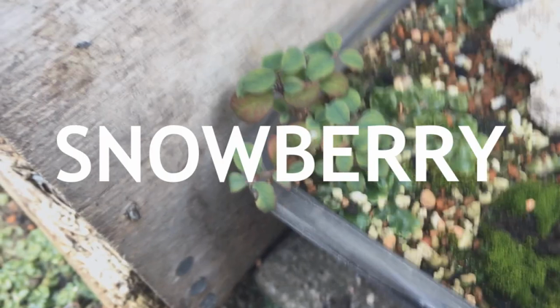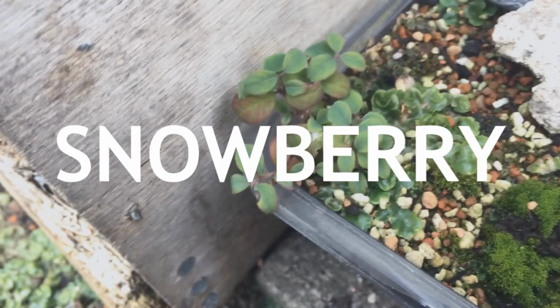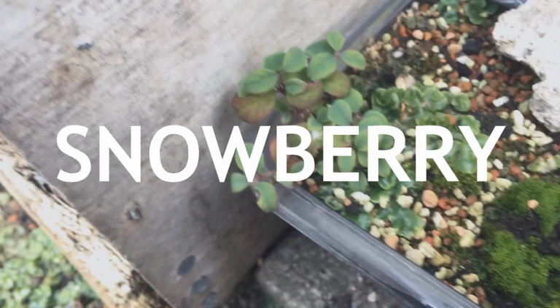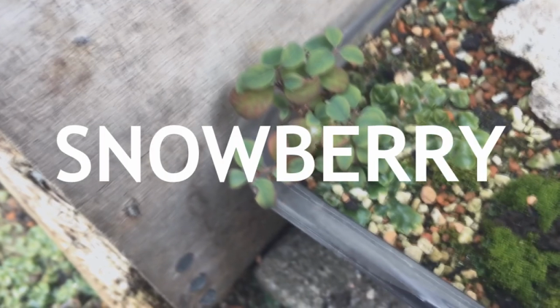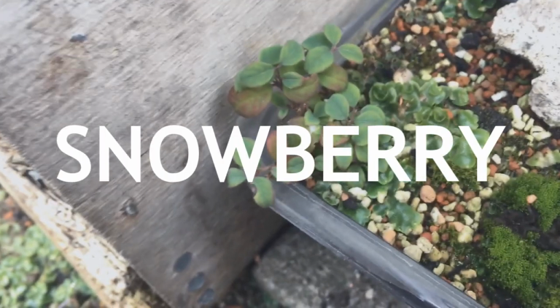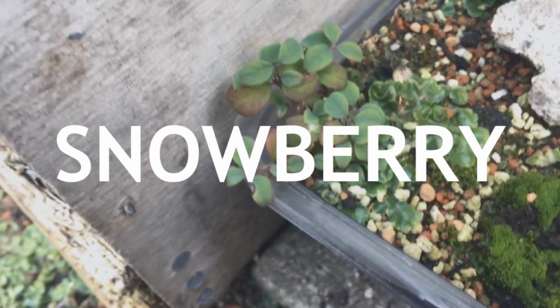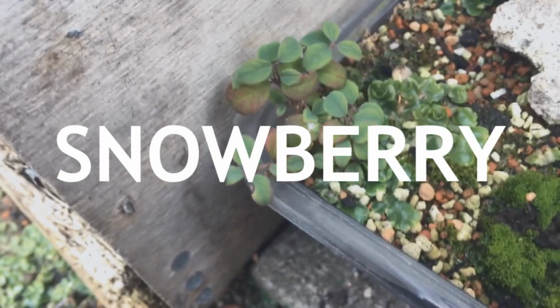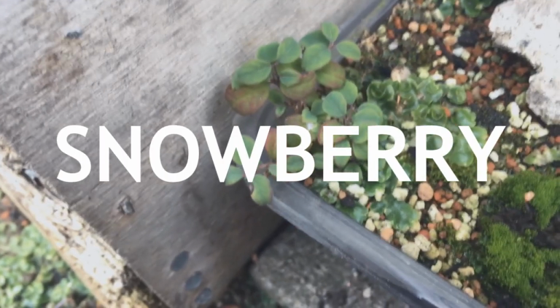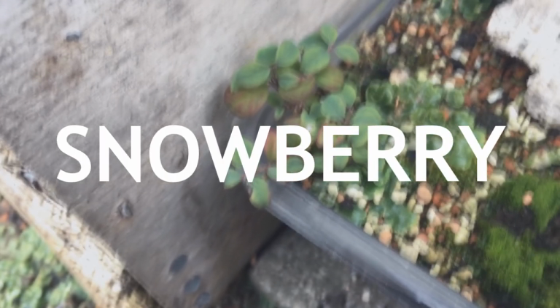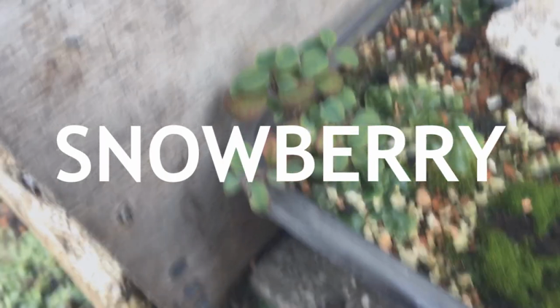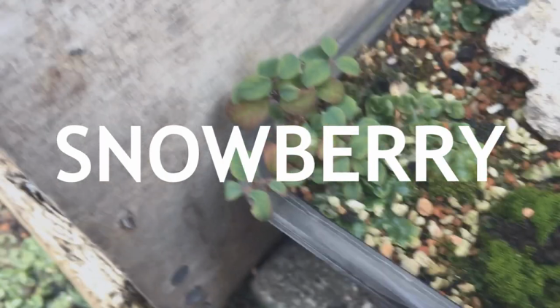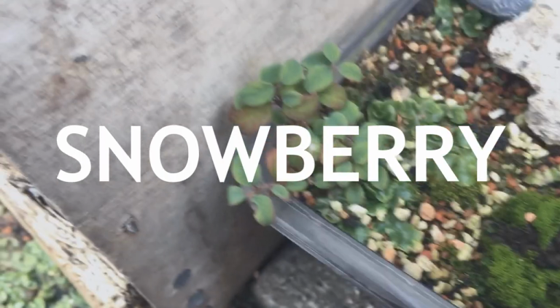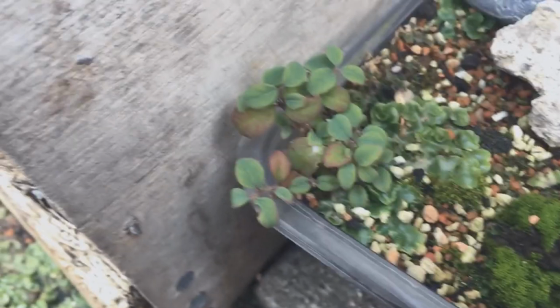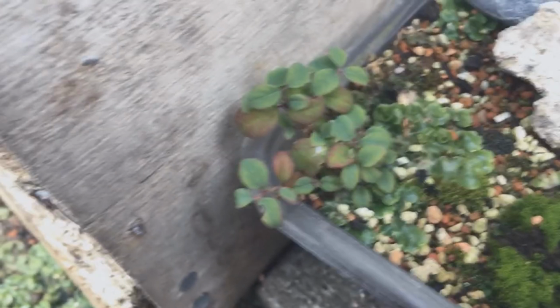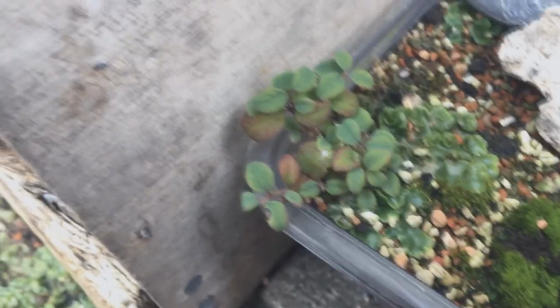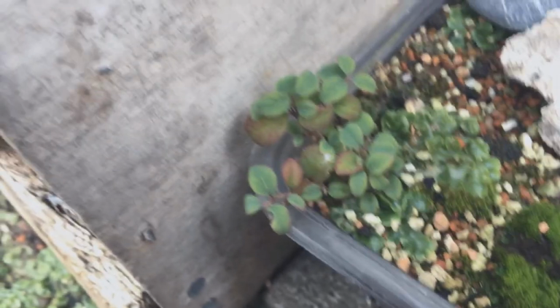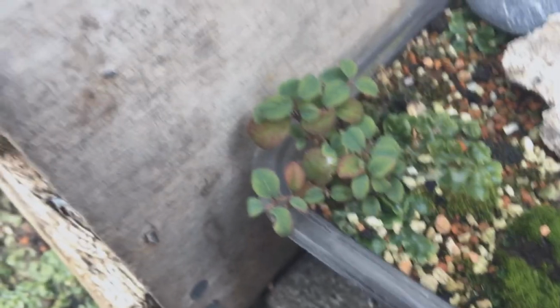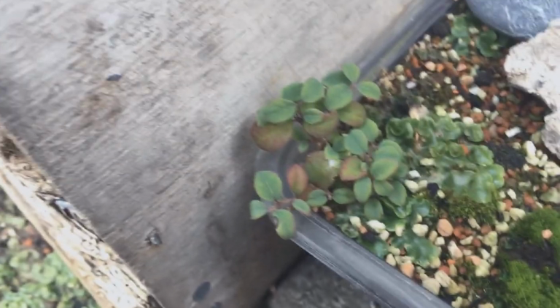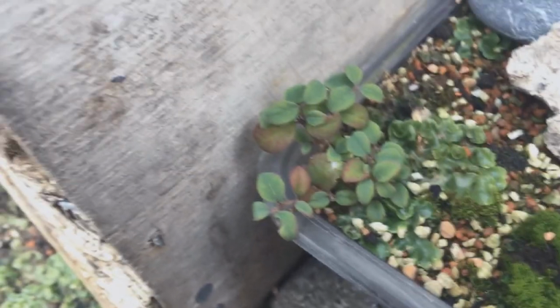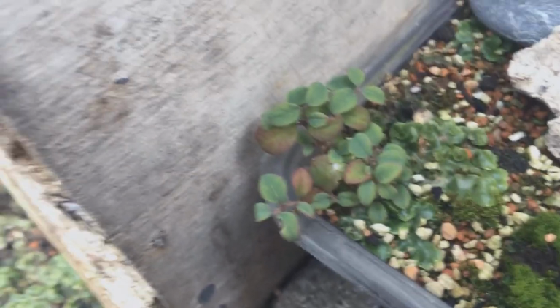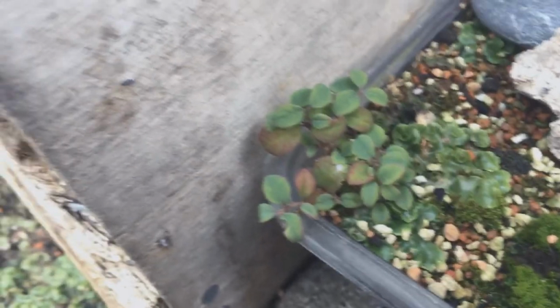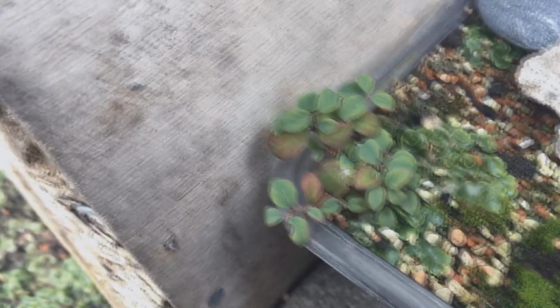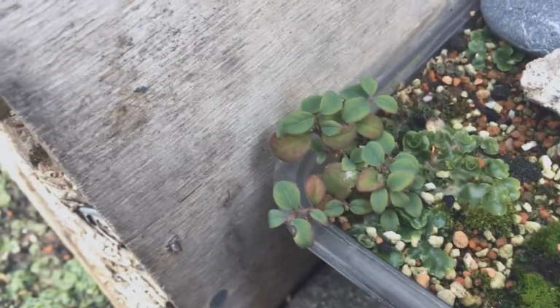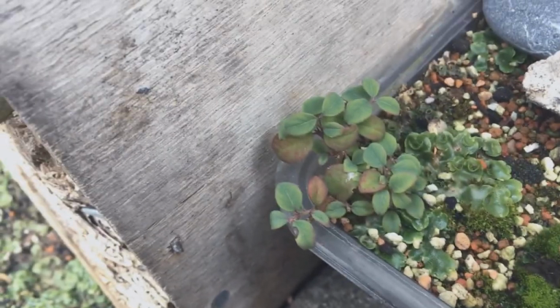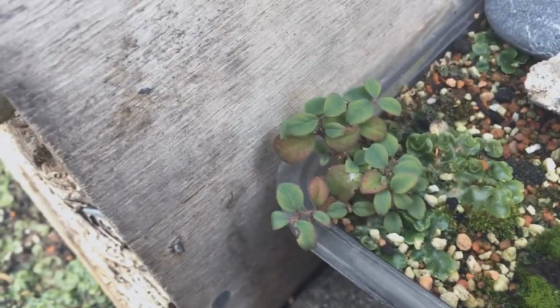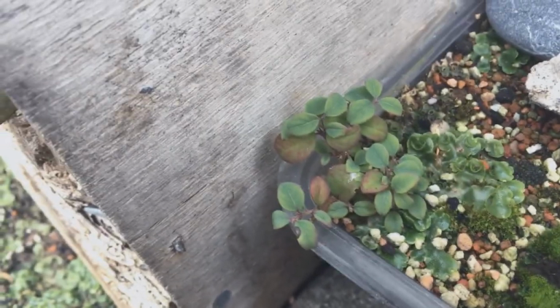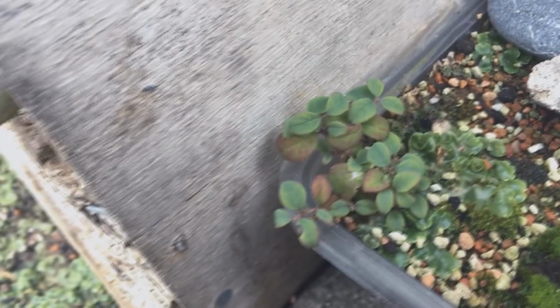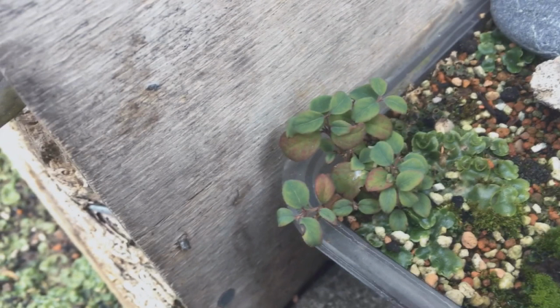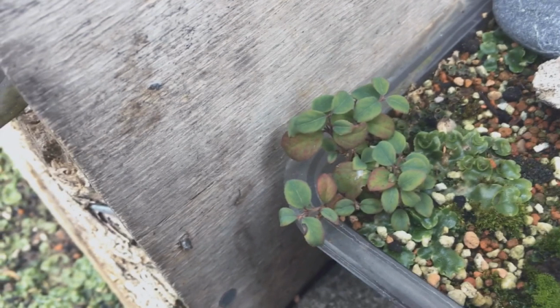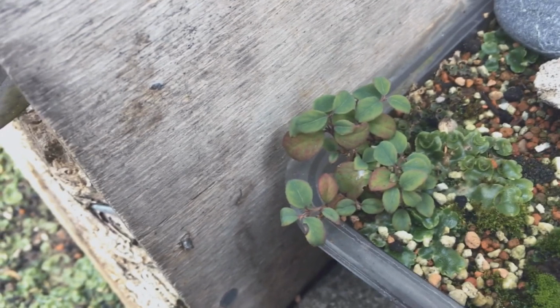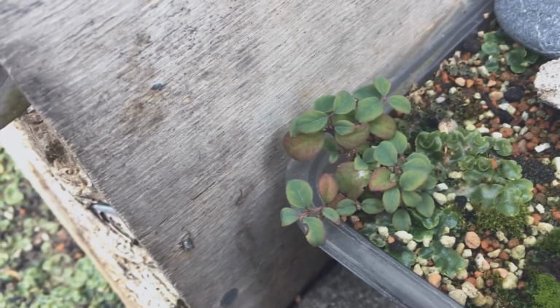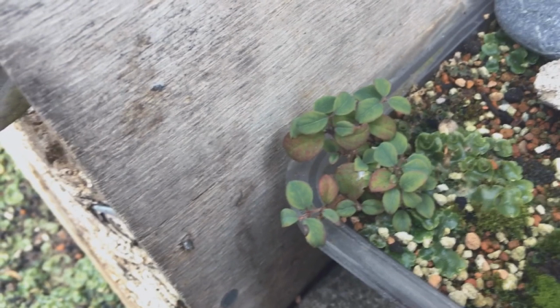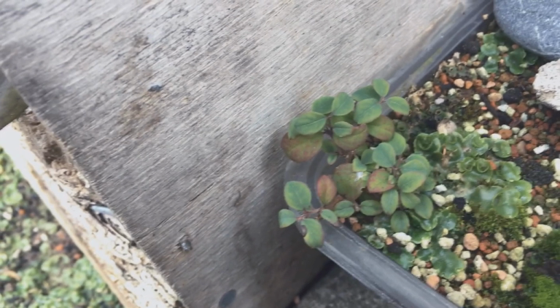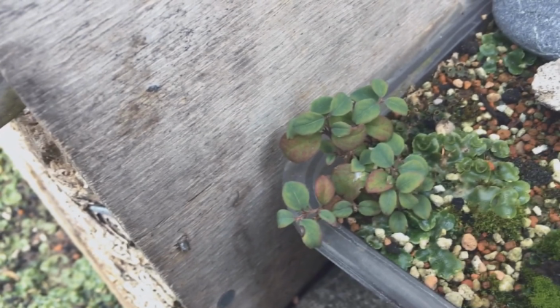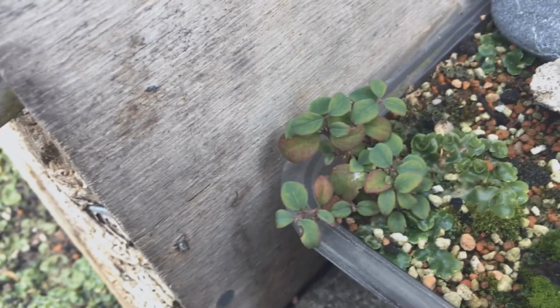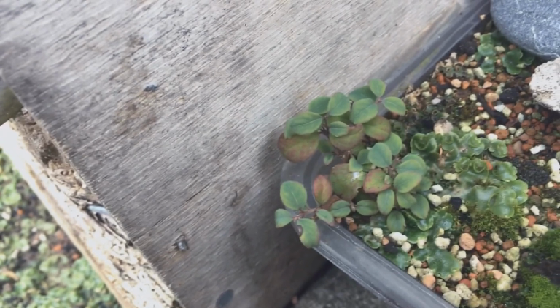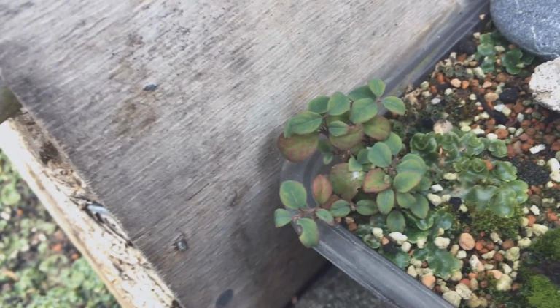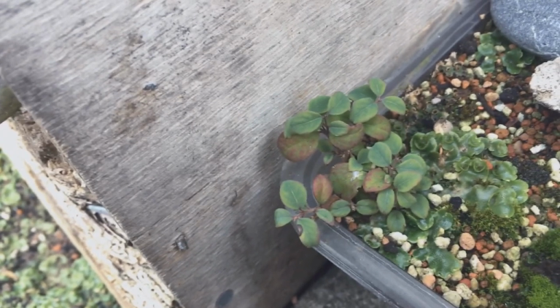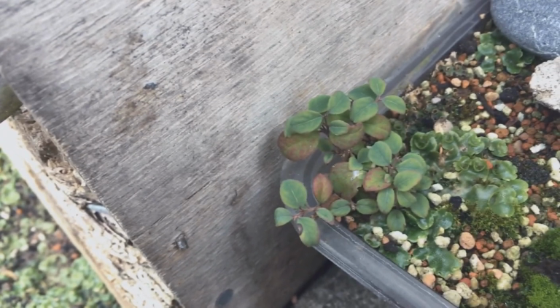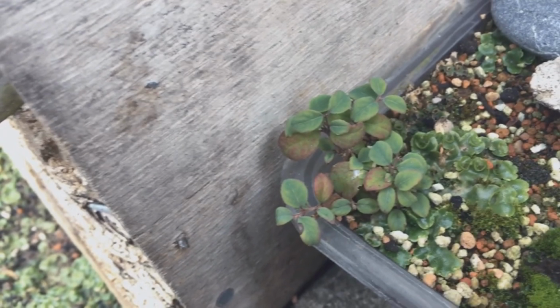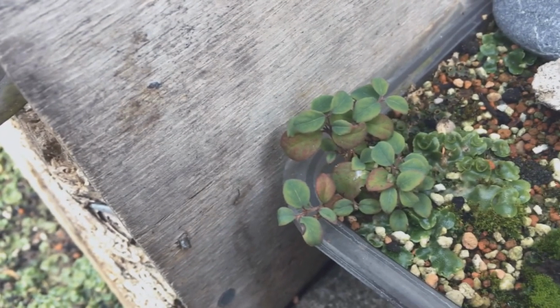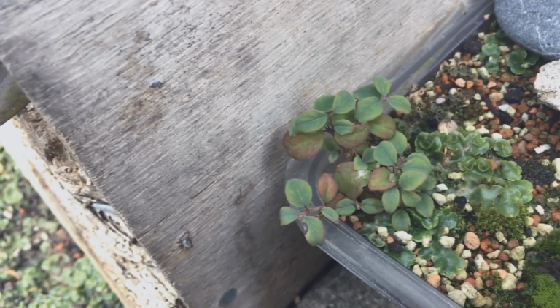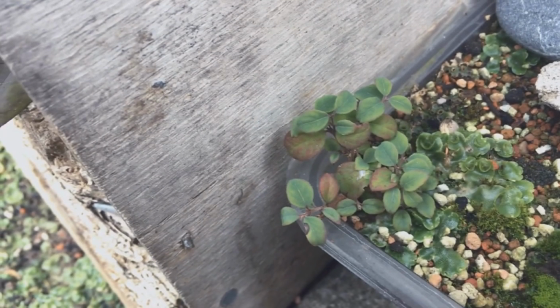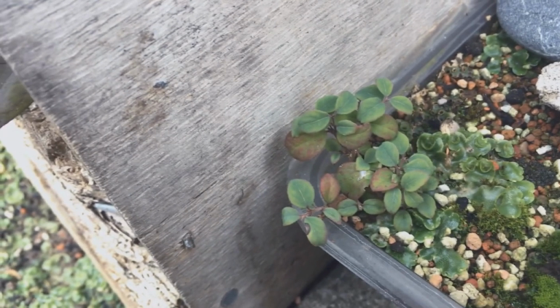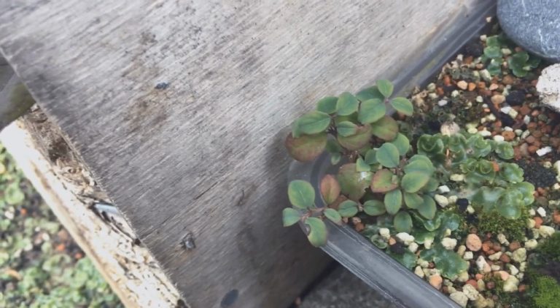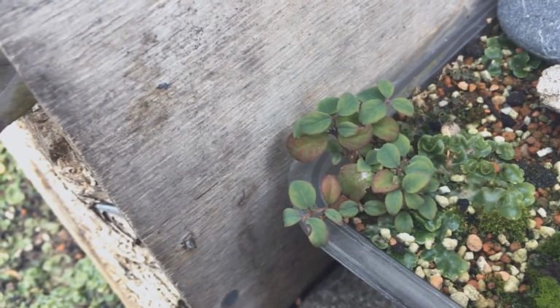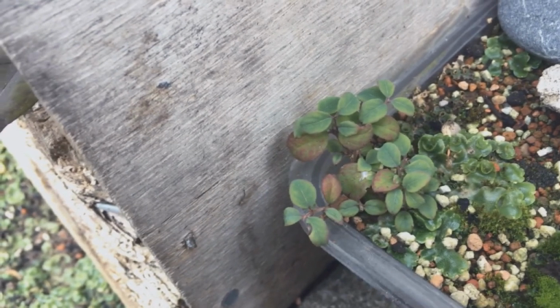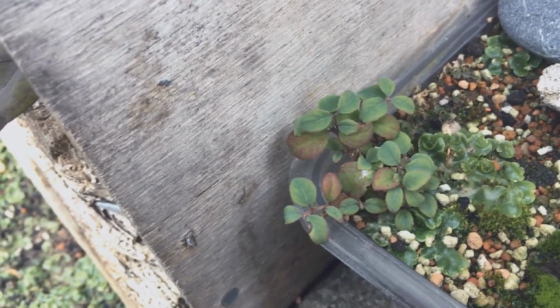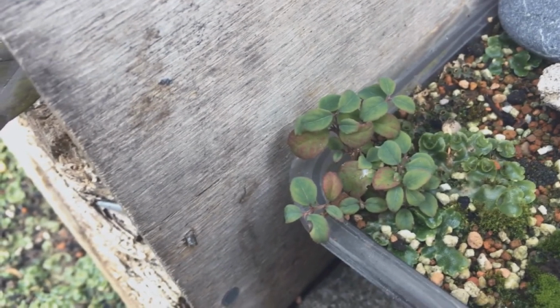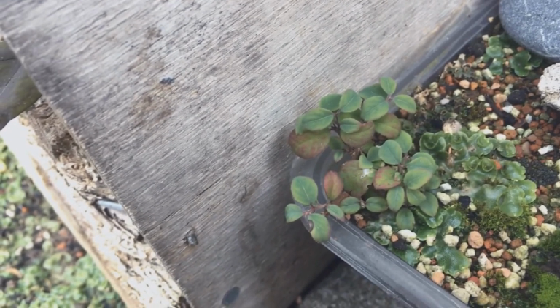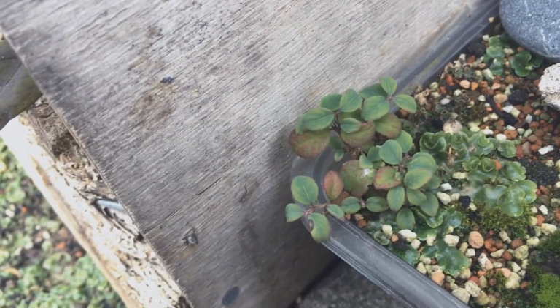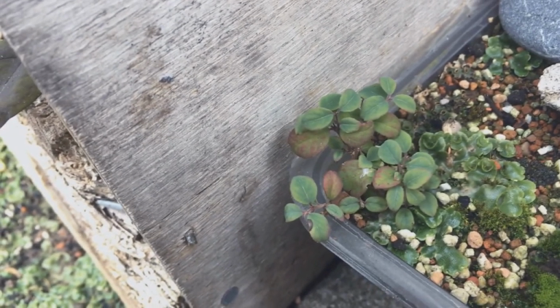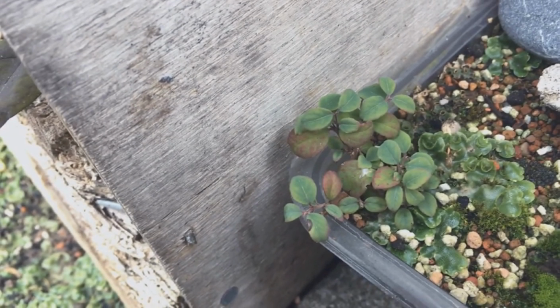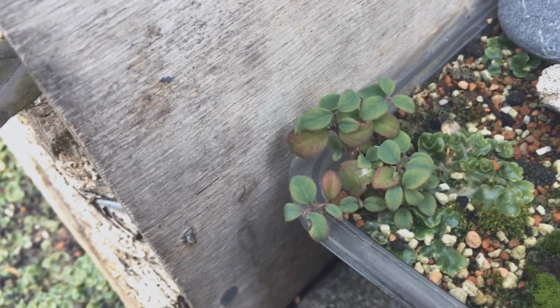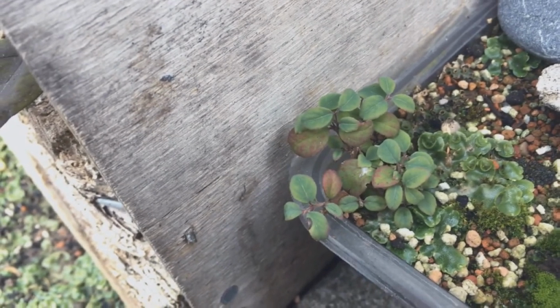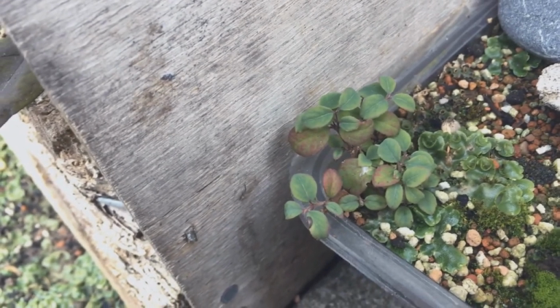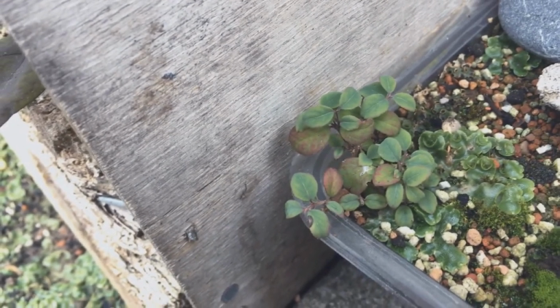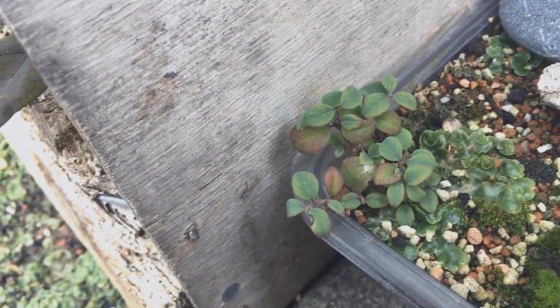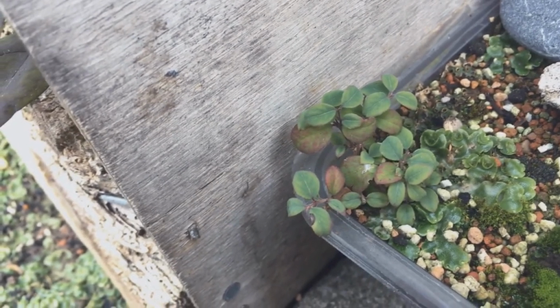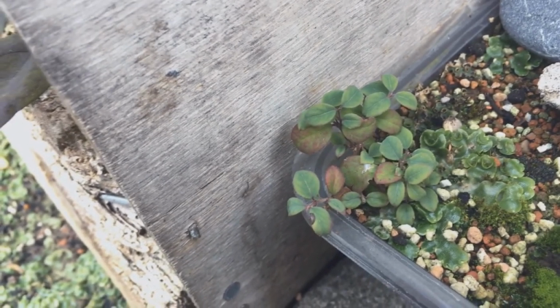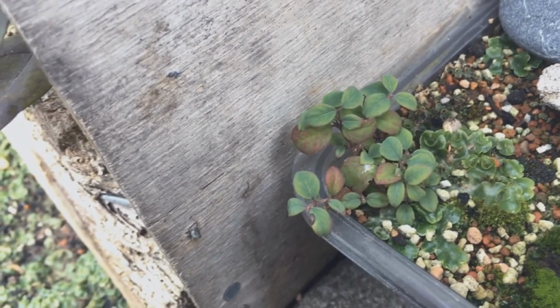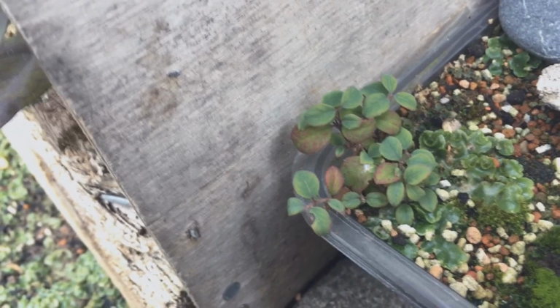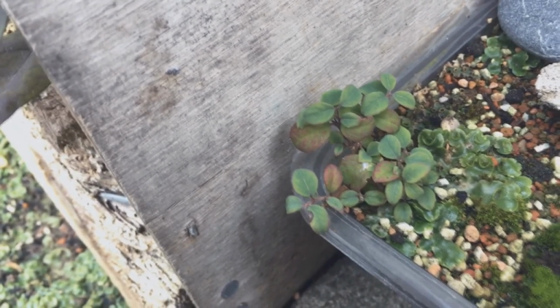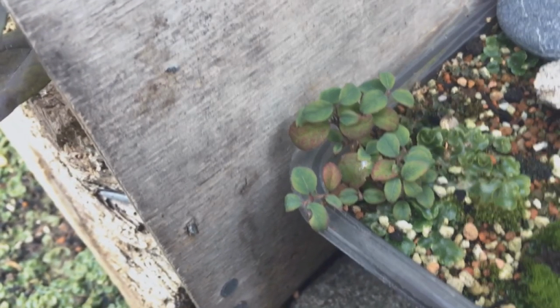This is a little cutting from my Snowberry. It's not done much, hasn't got any worse looking, but based on how strong the Snowberry plant is I think it should be okay.